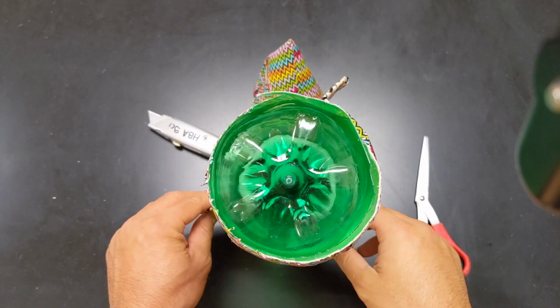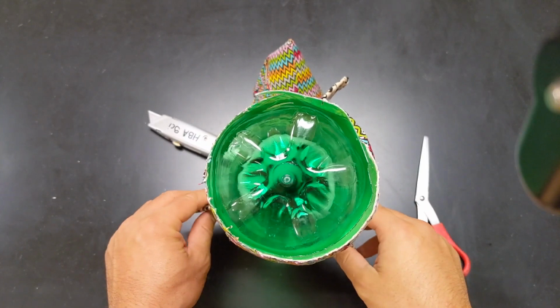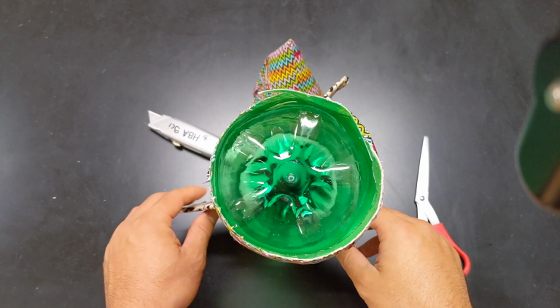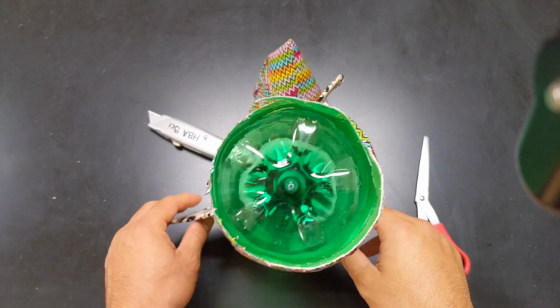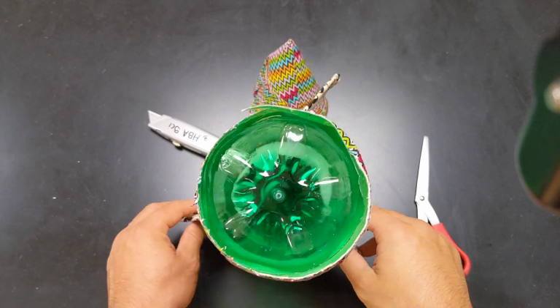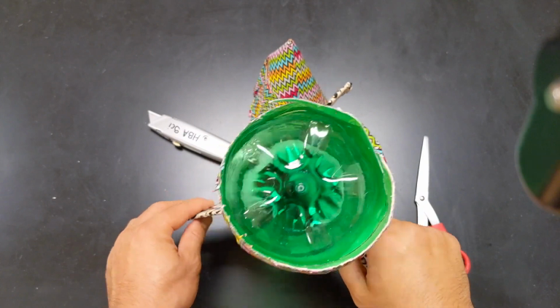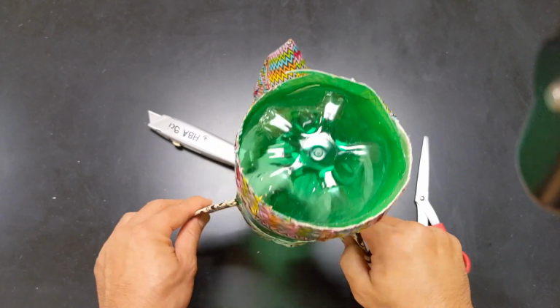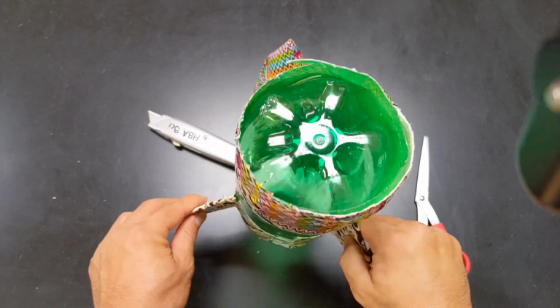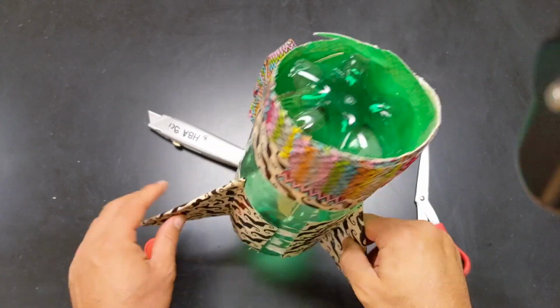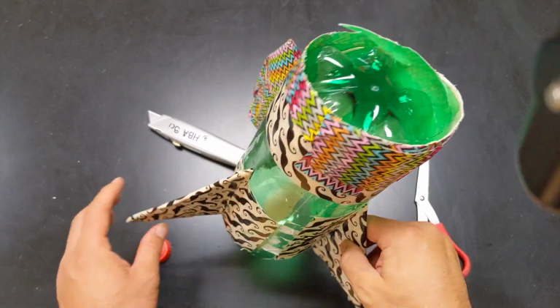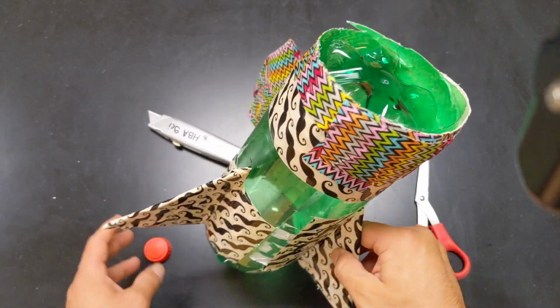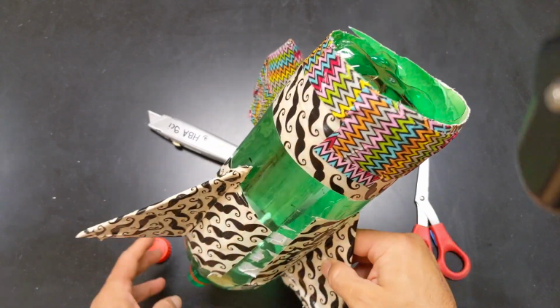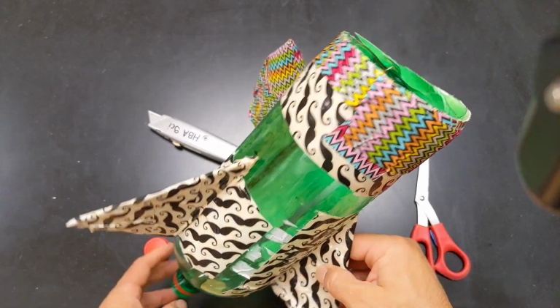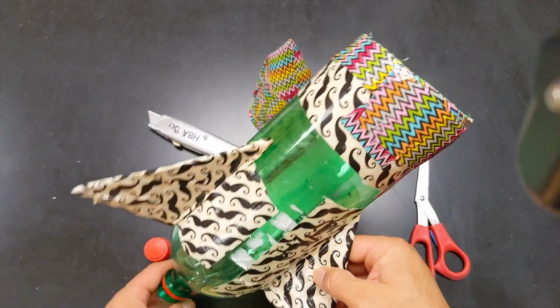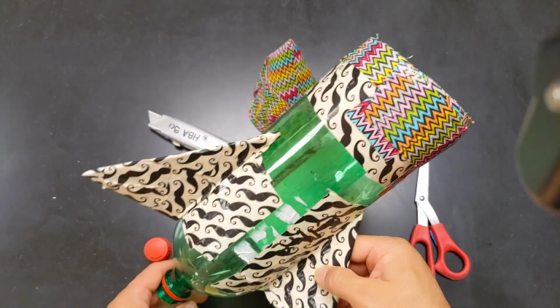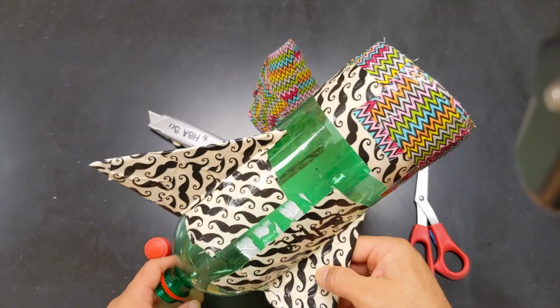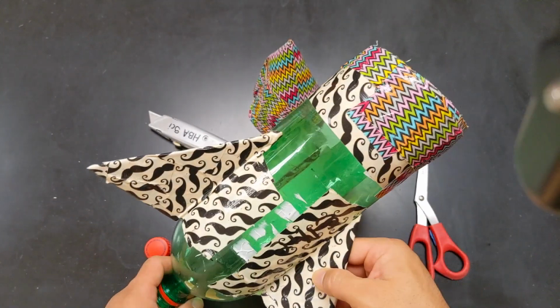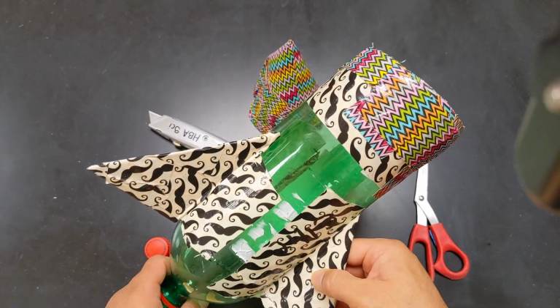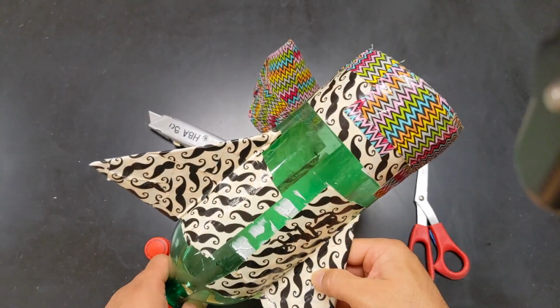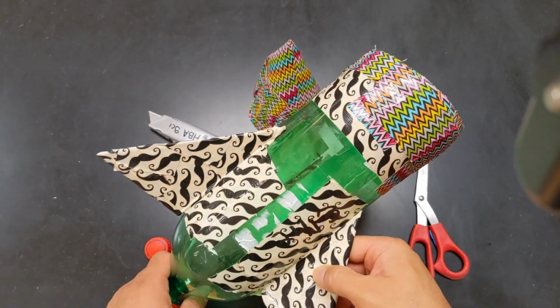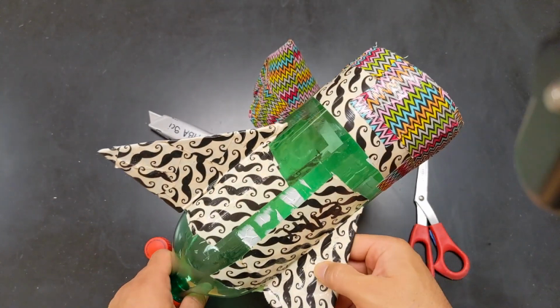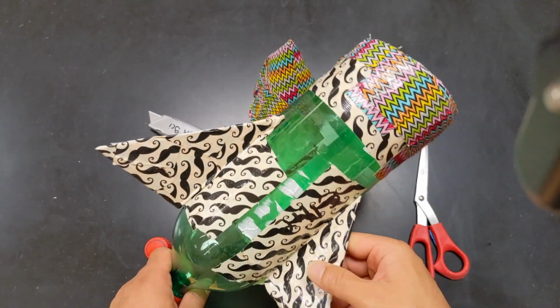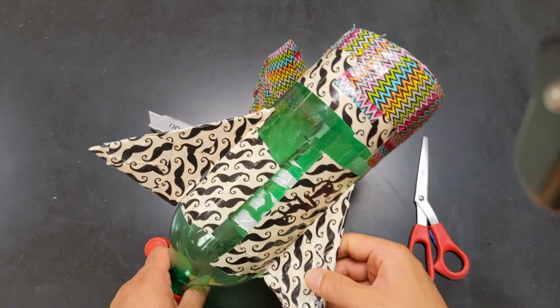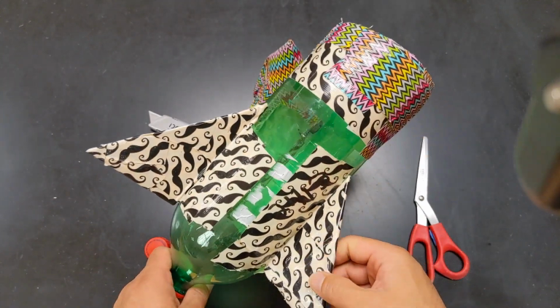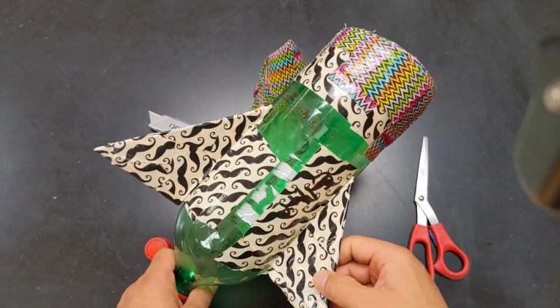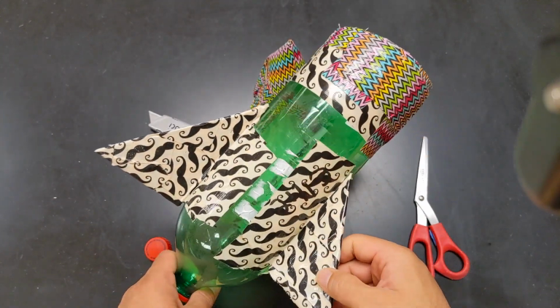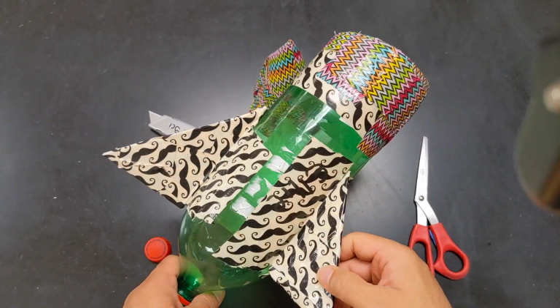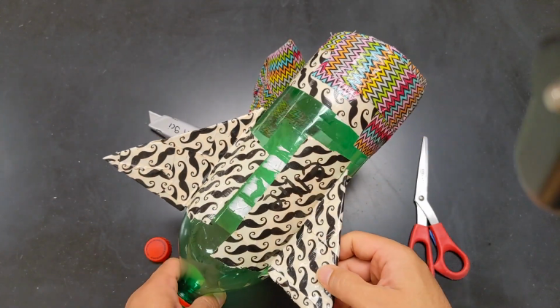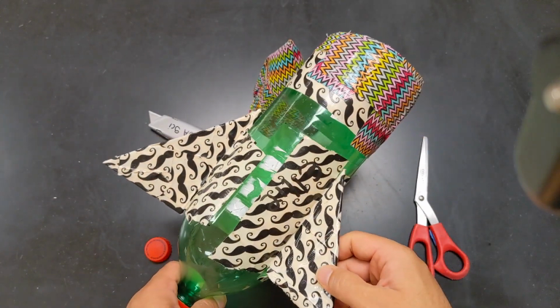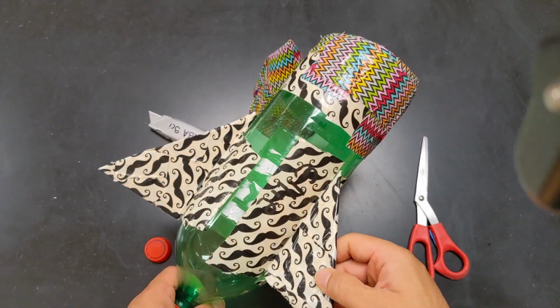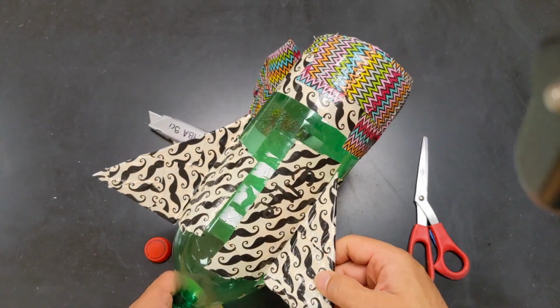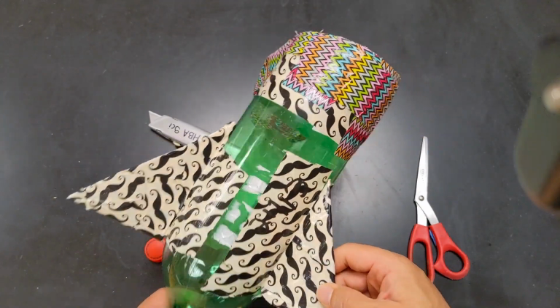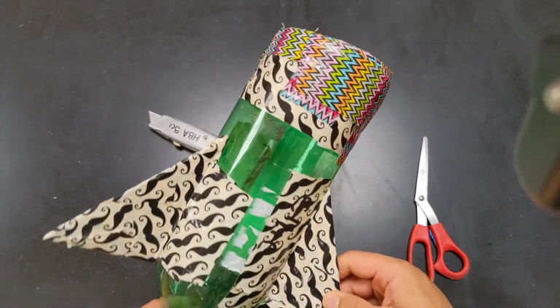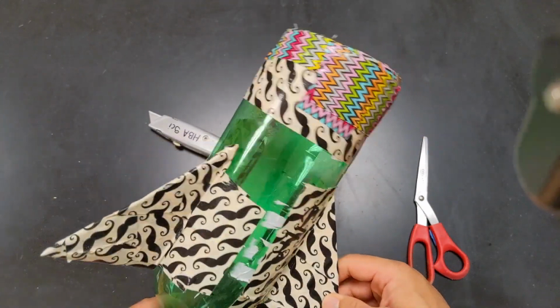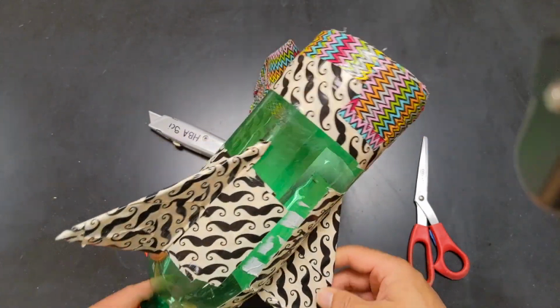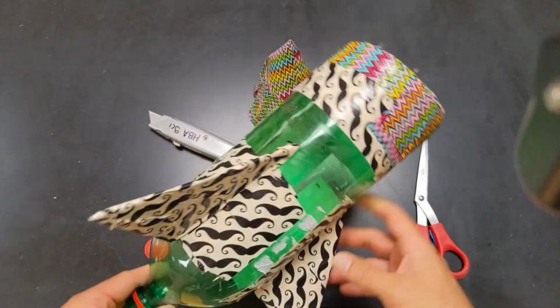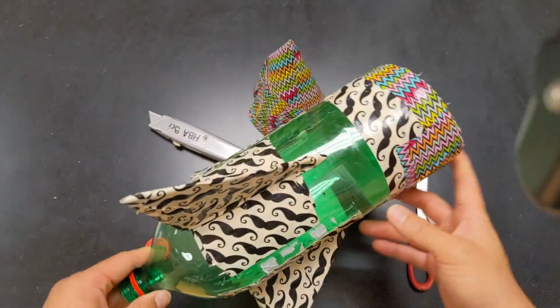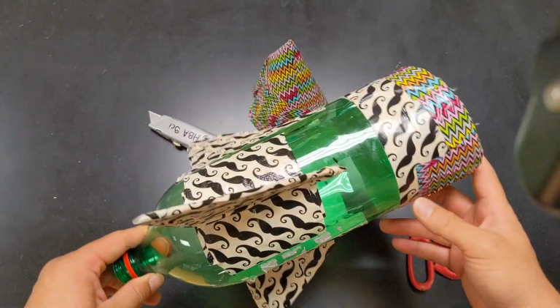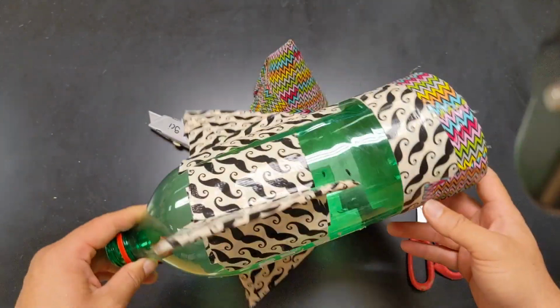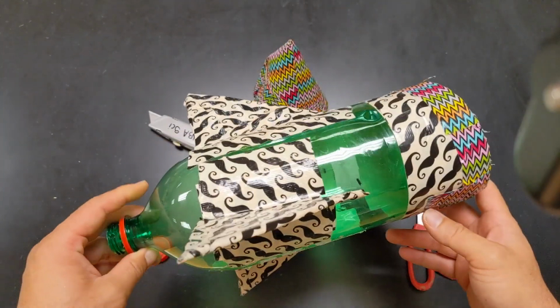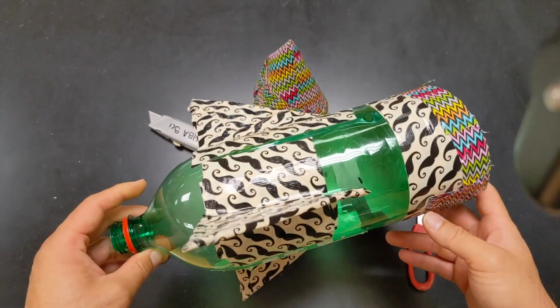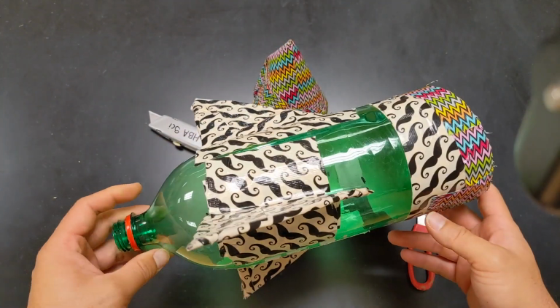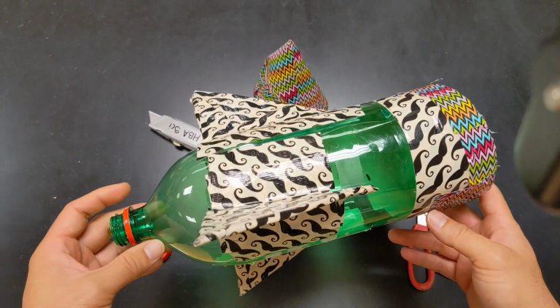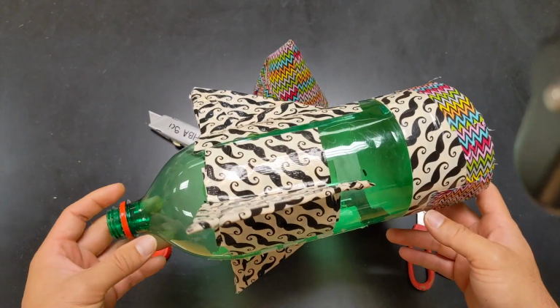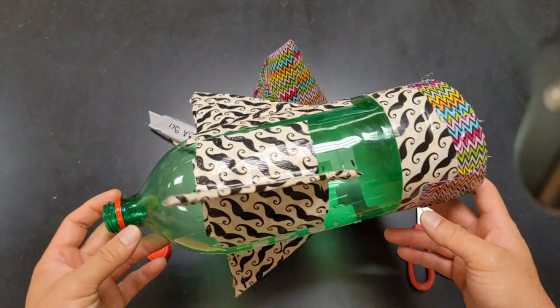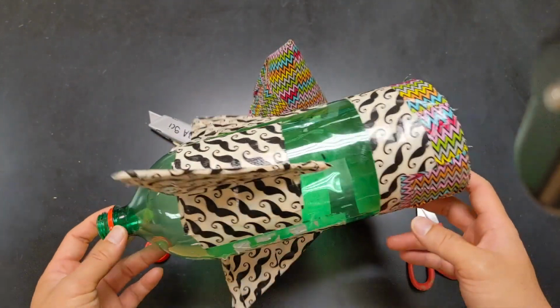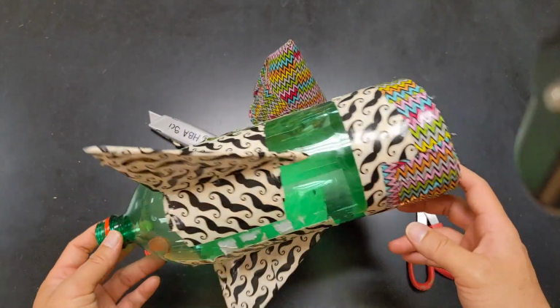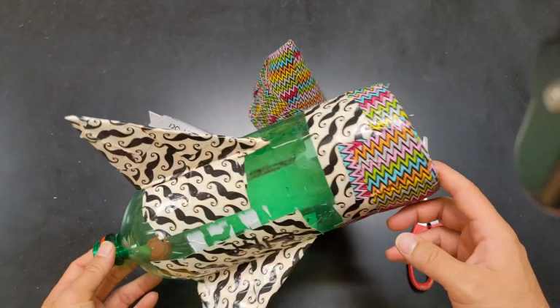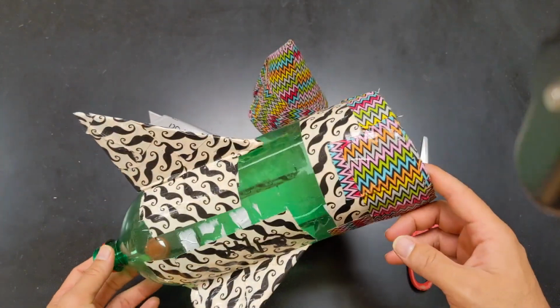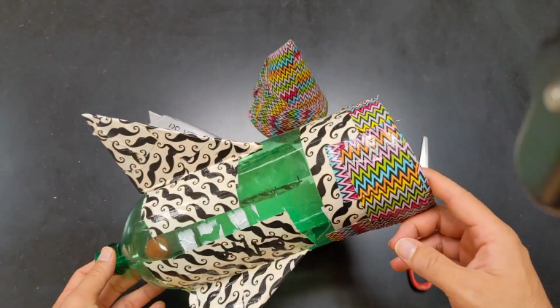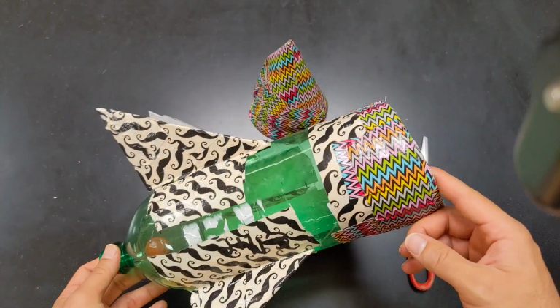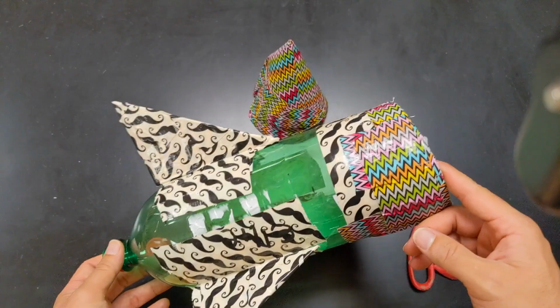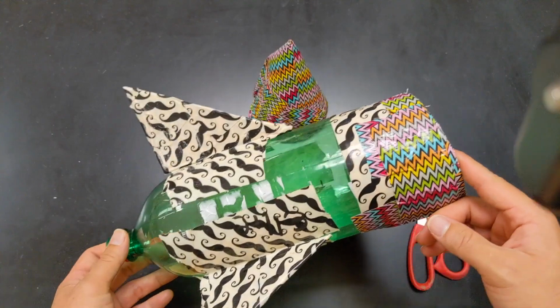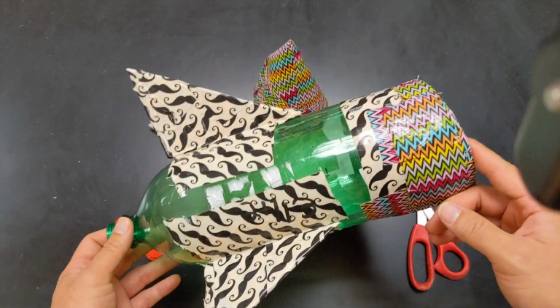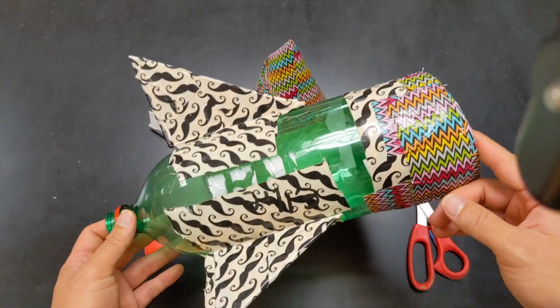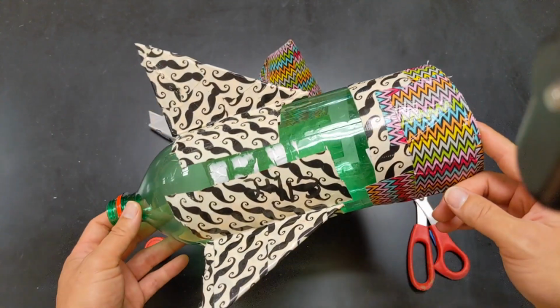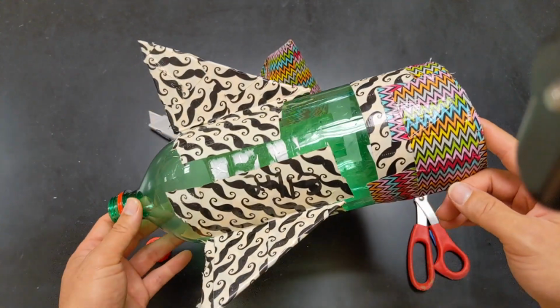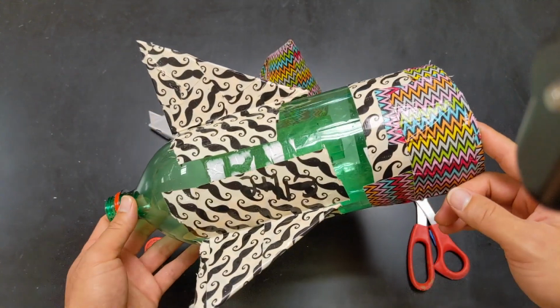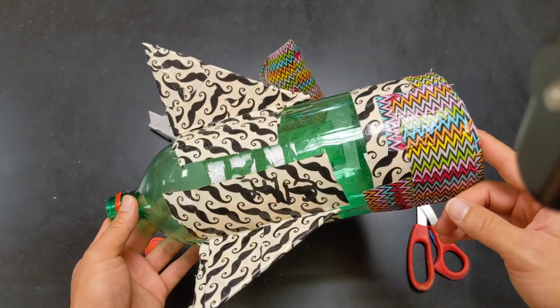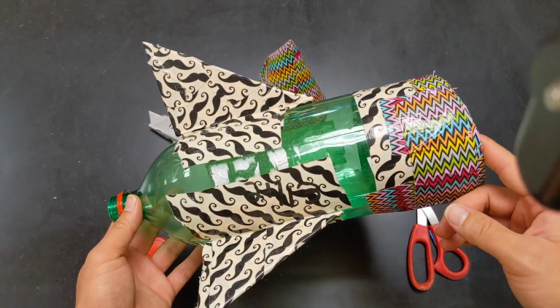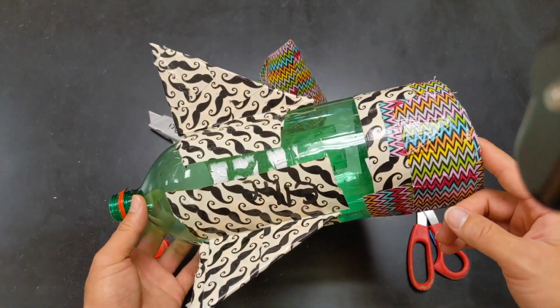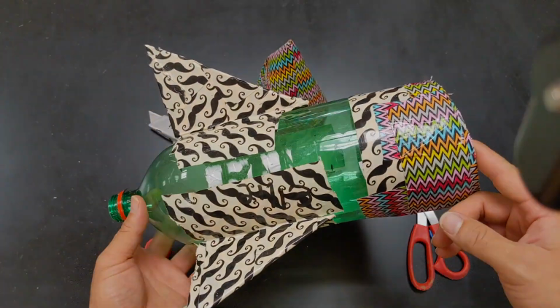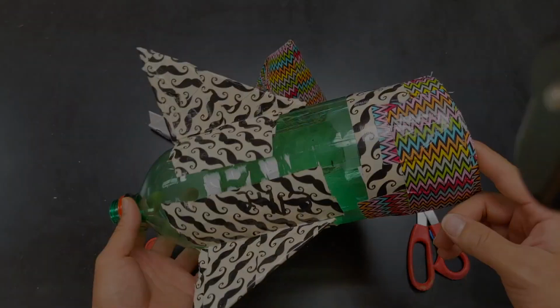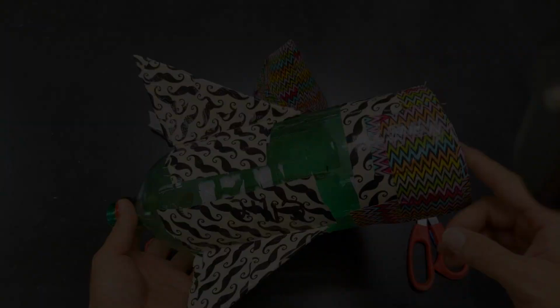That's it — not too bad! All you need is cardboard, duct tape, and a 2 liter bottle. Good luck.